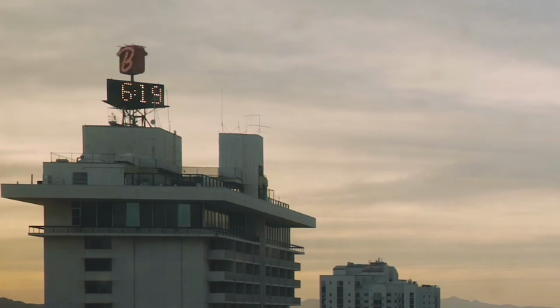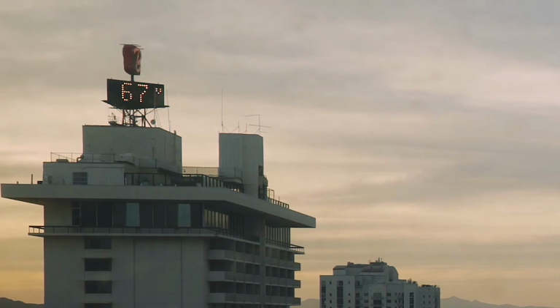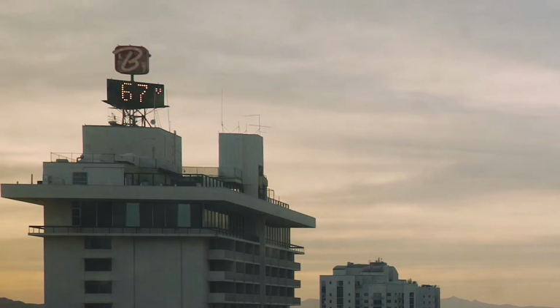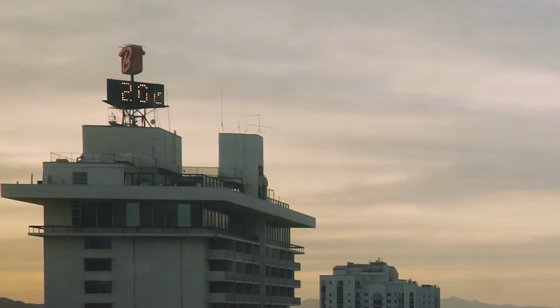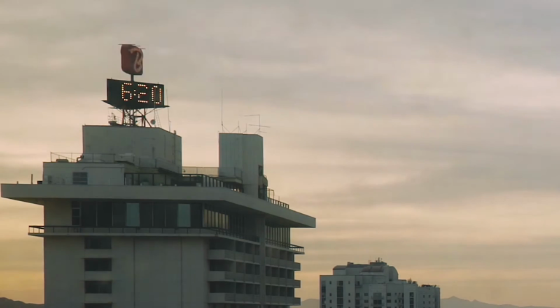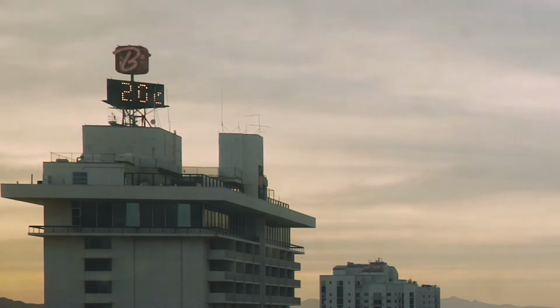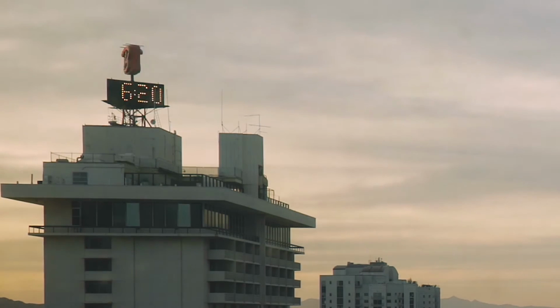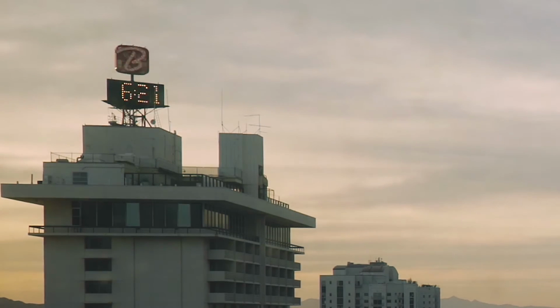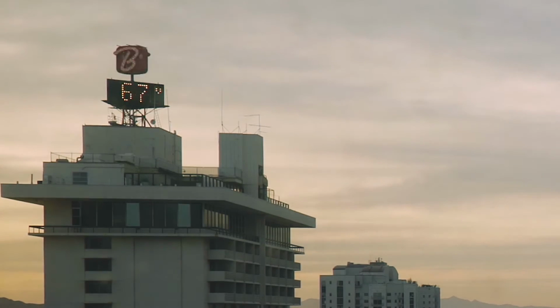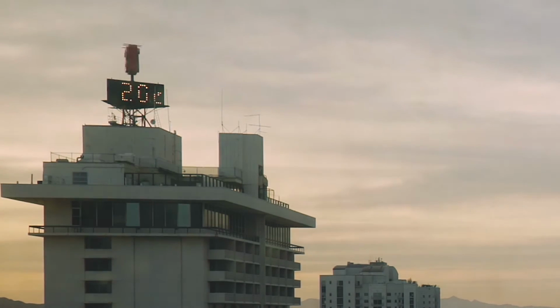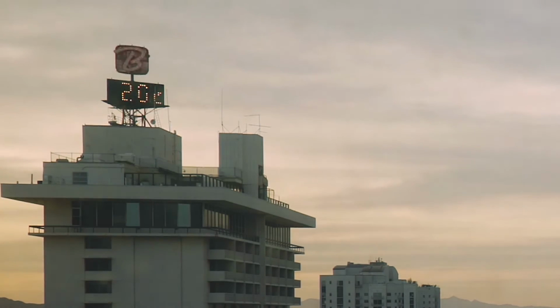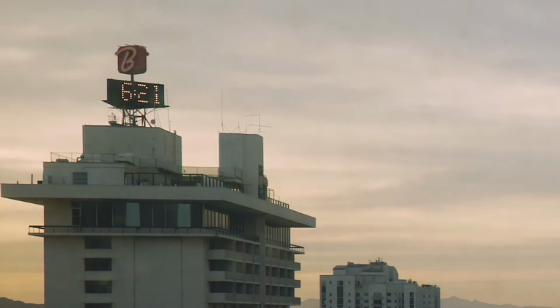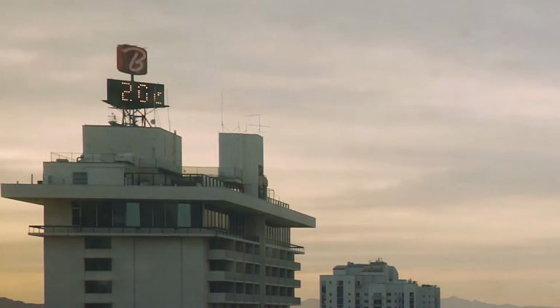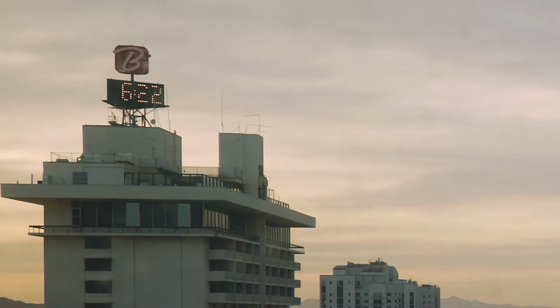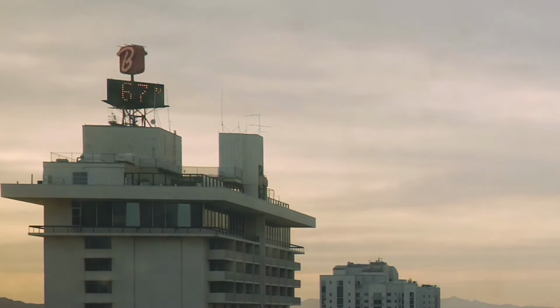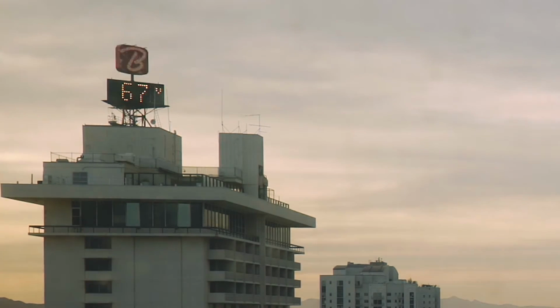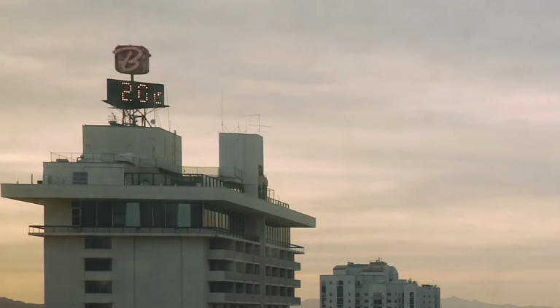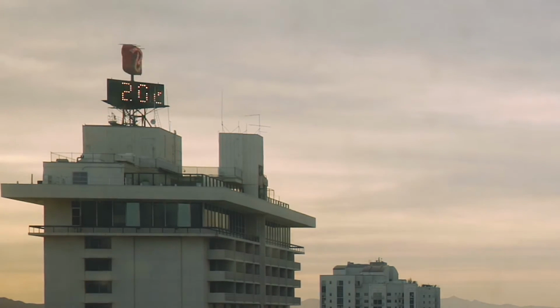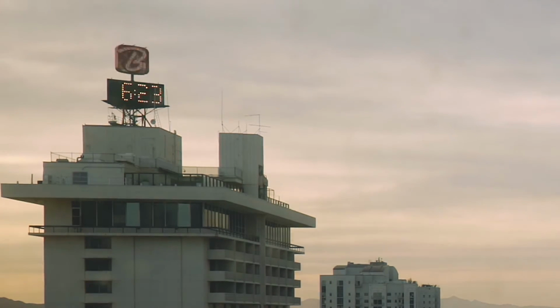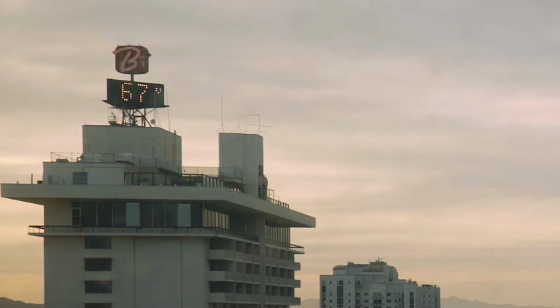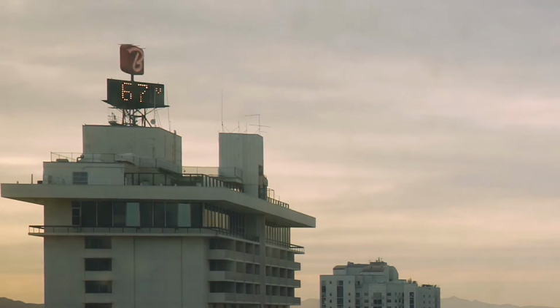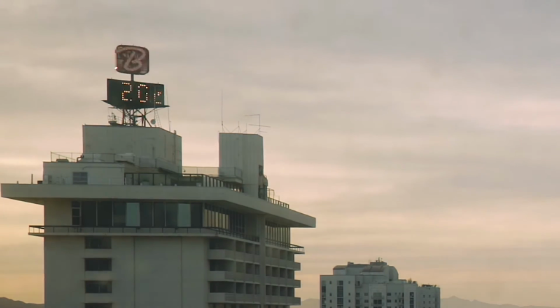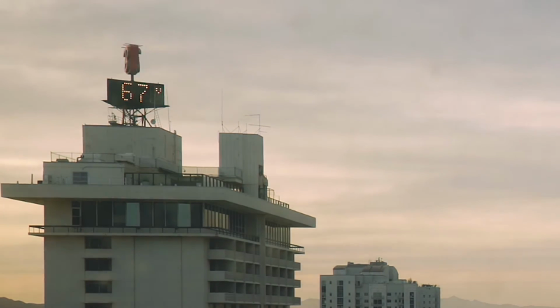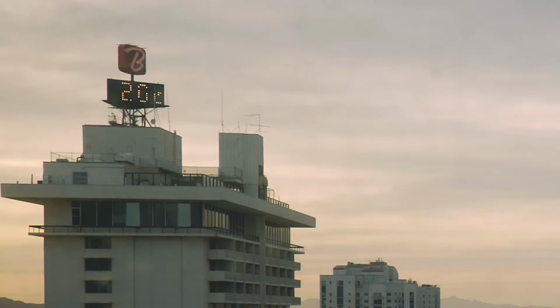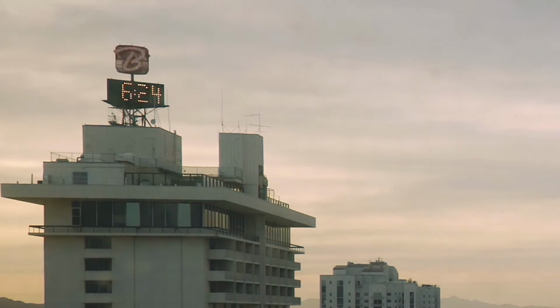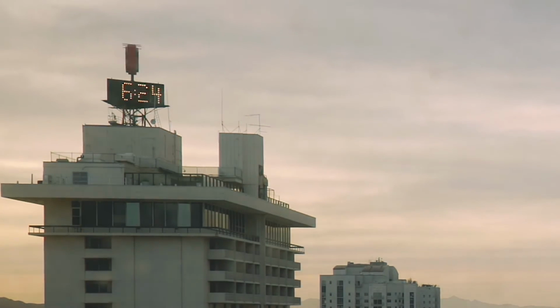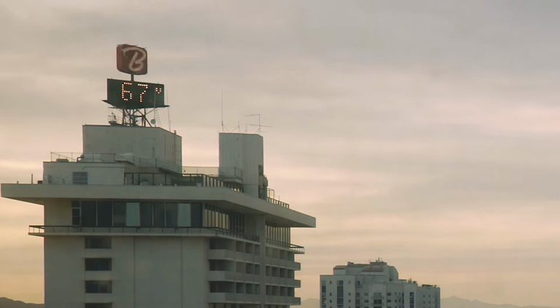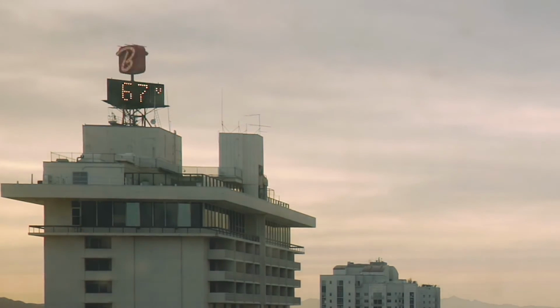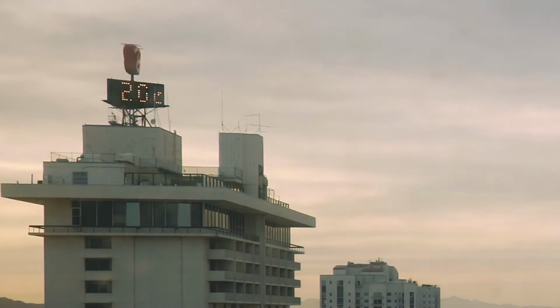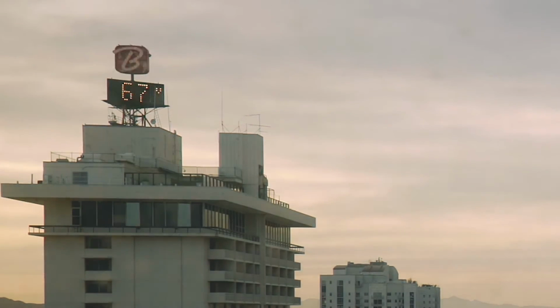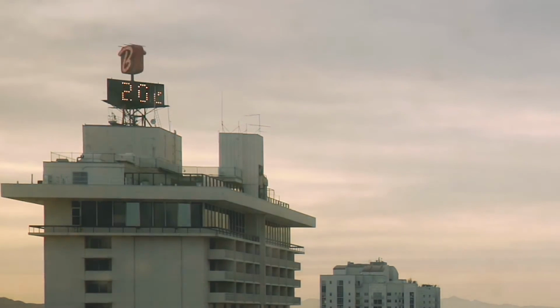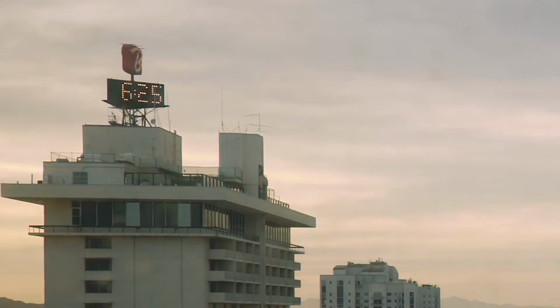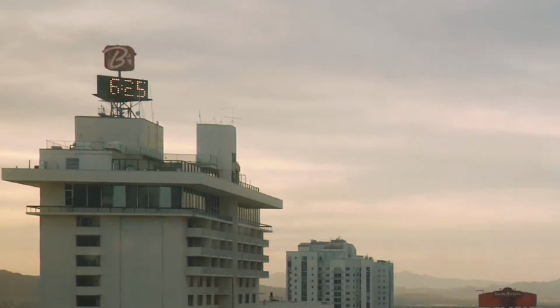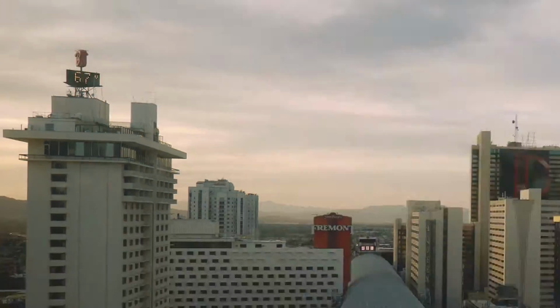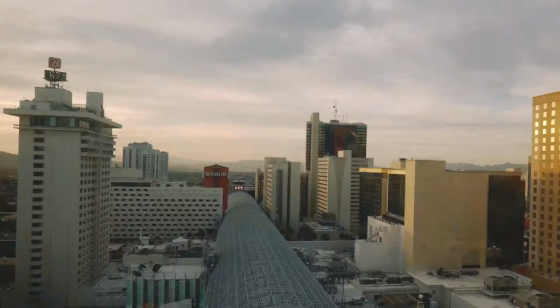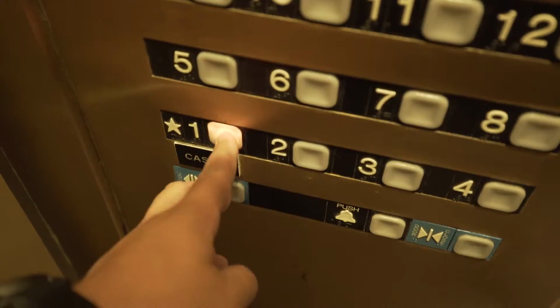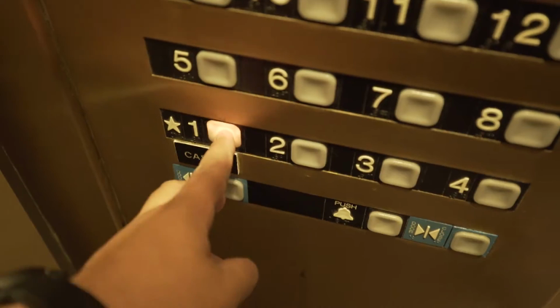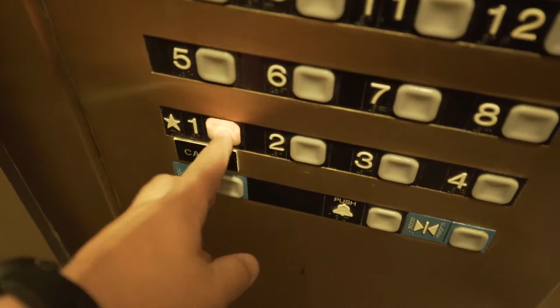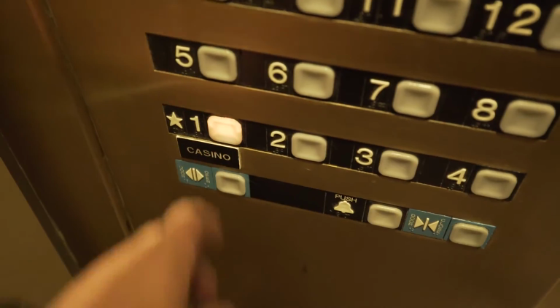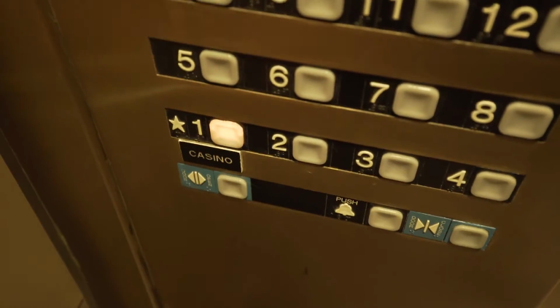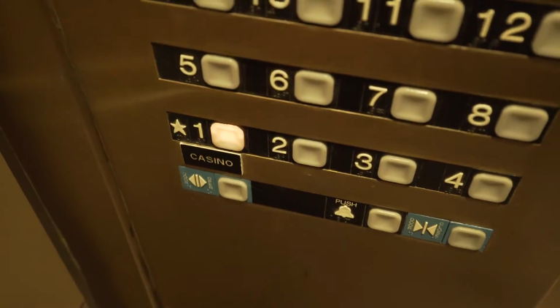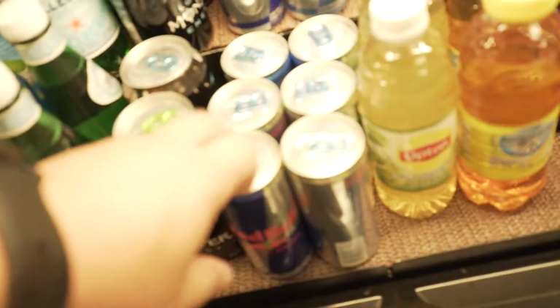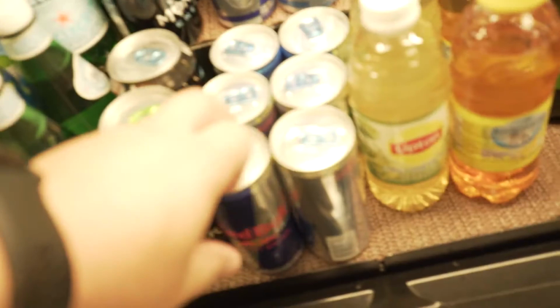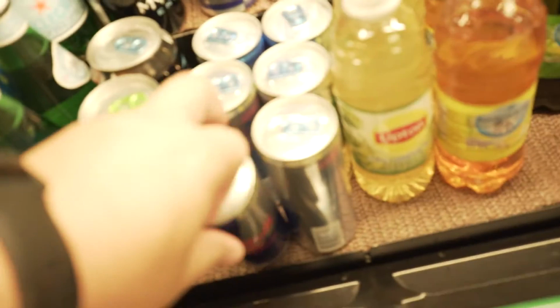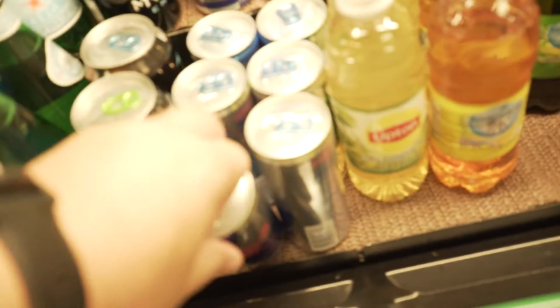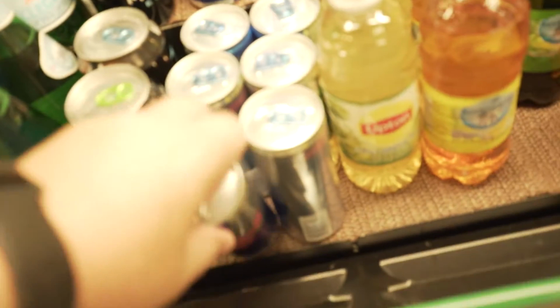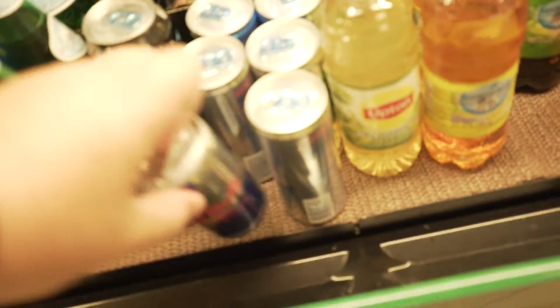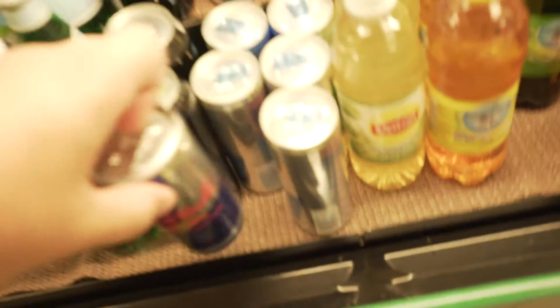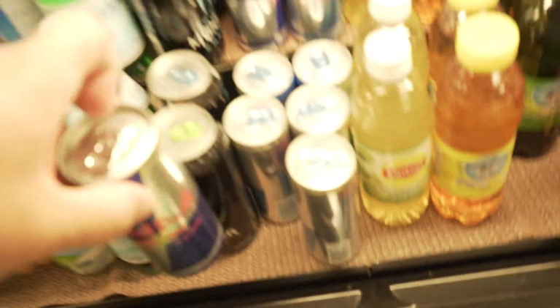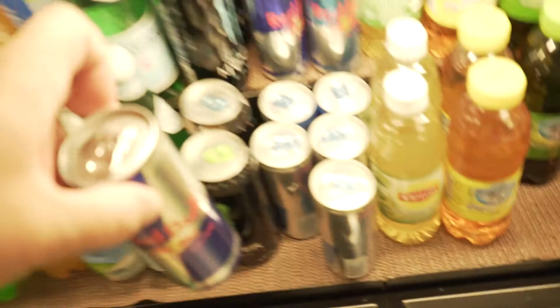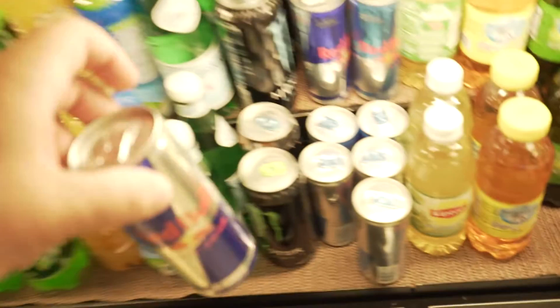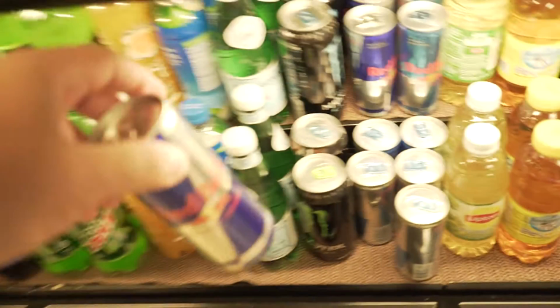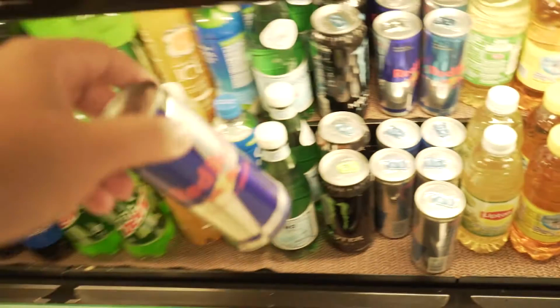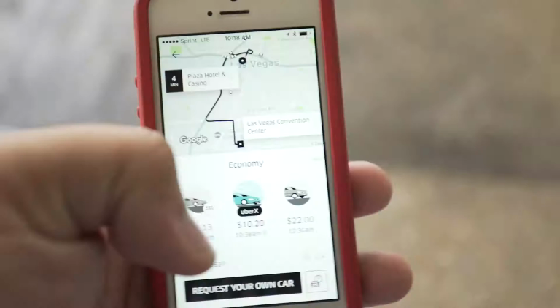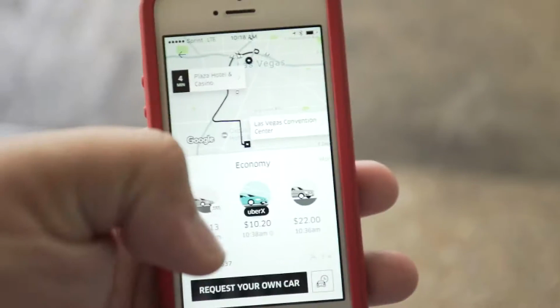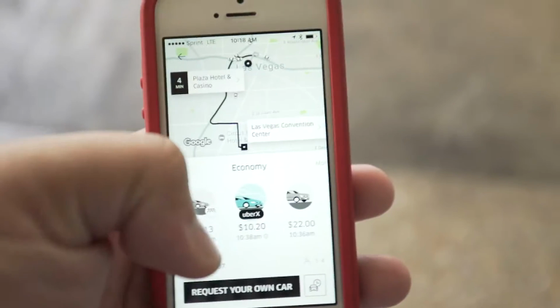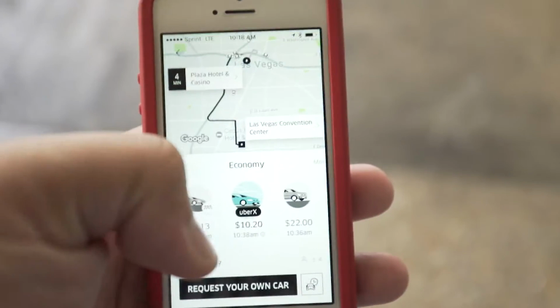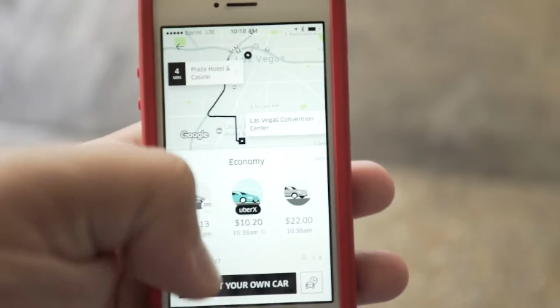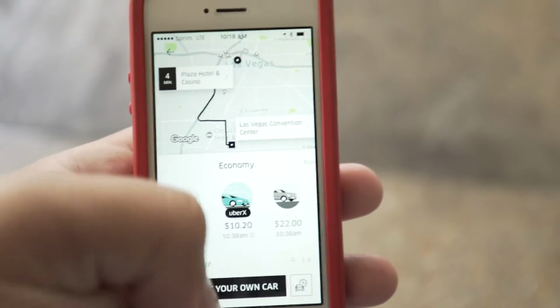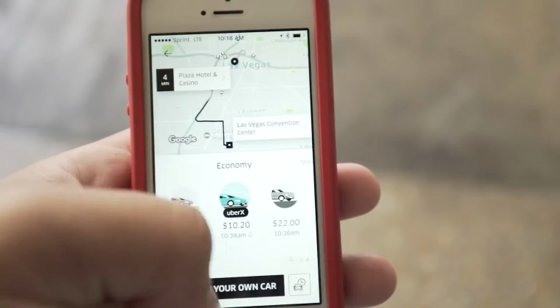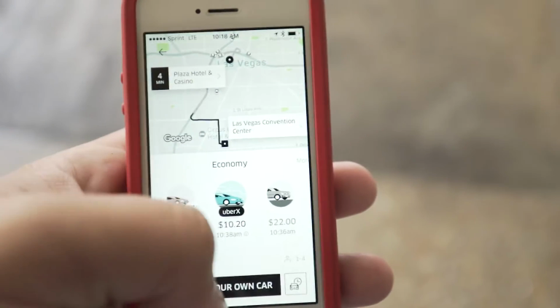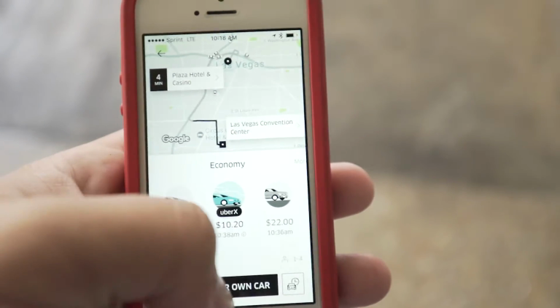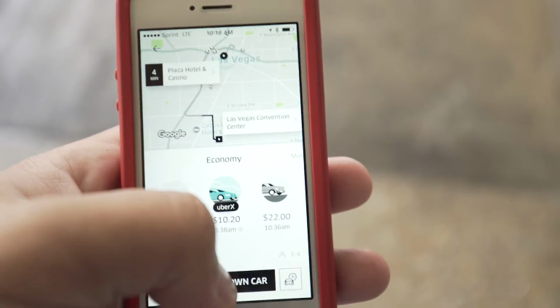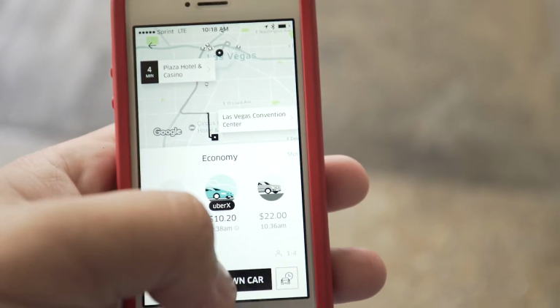NAB 2017 has come and gone and these are some of my highlights and the things I learned while I was there.